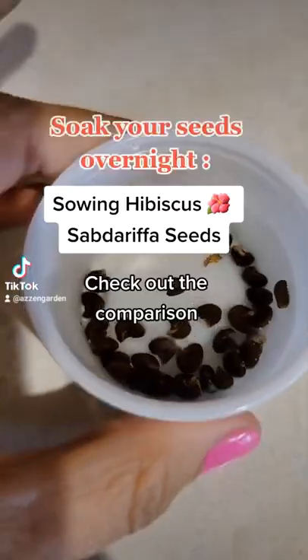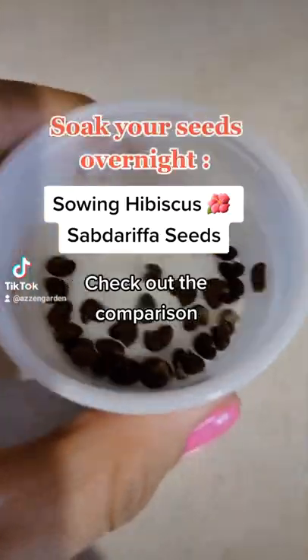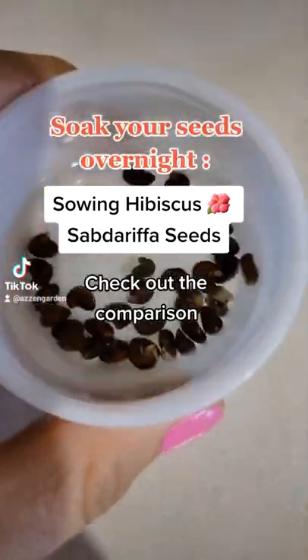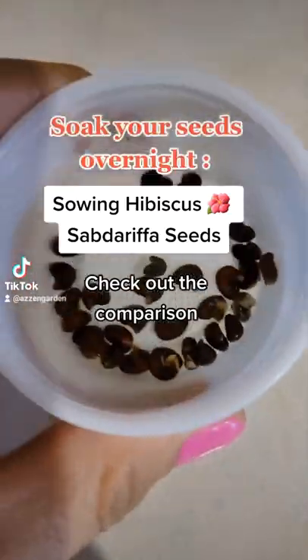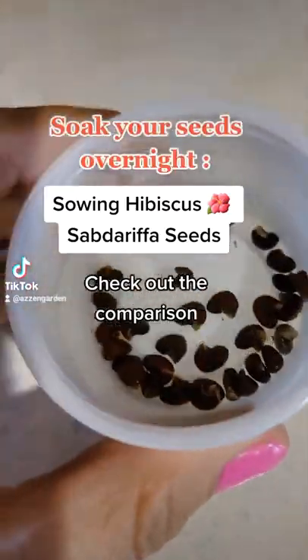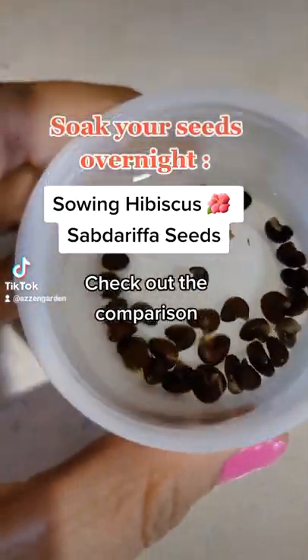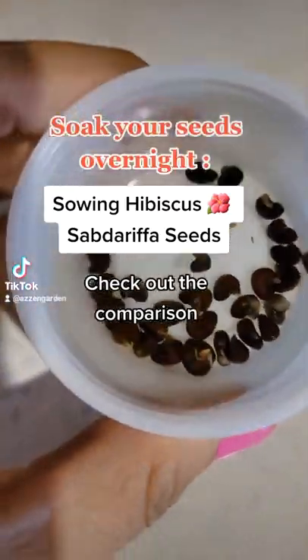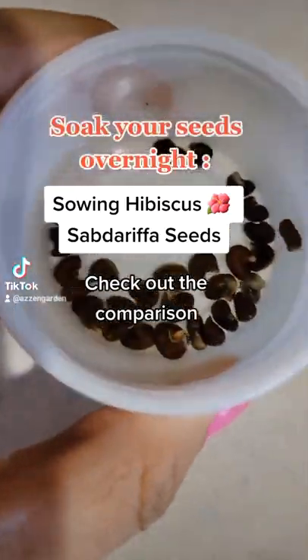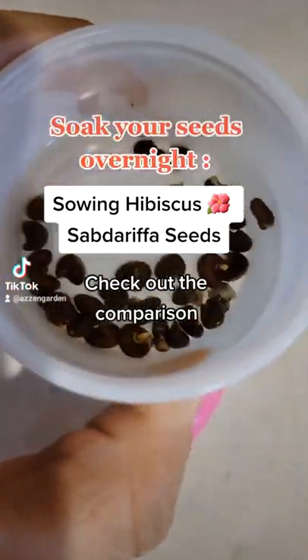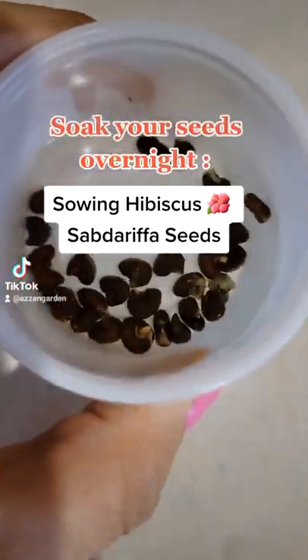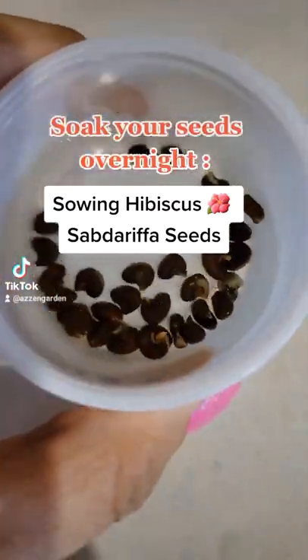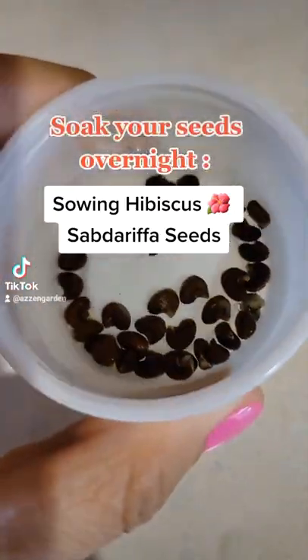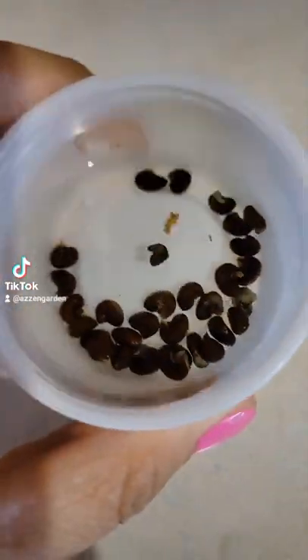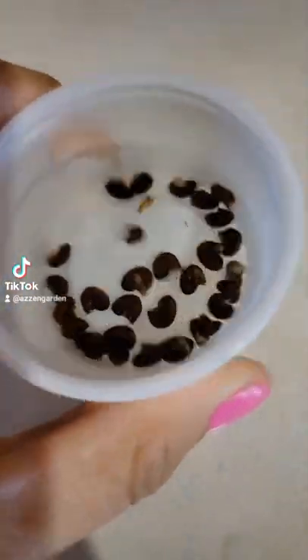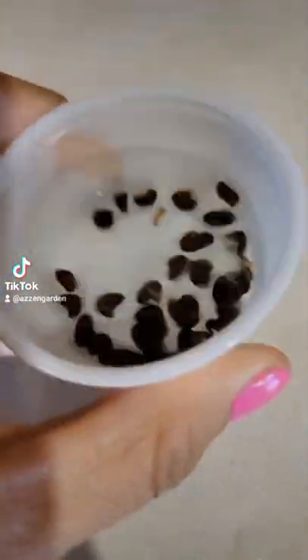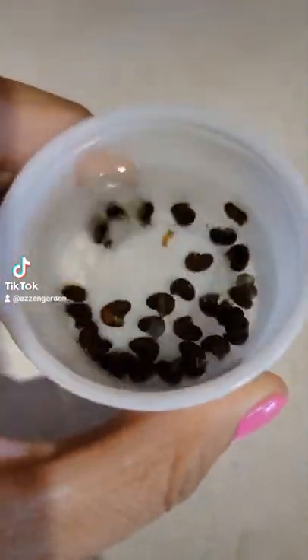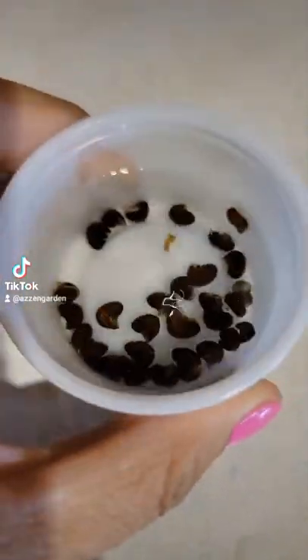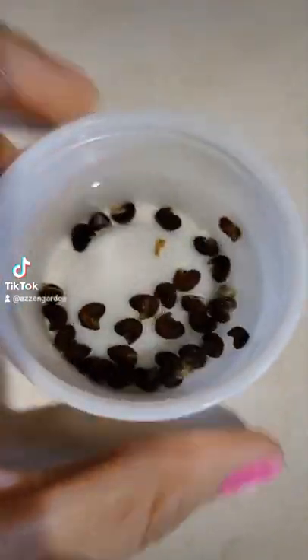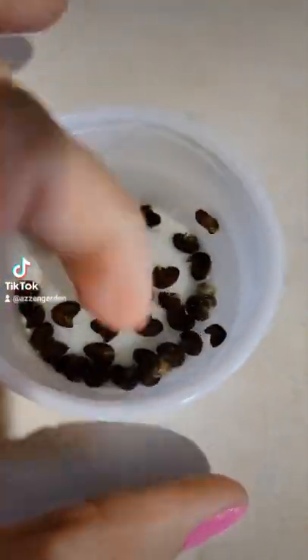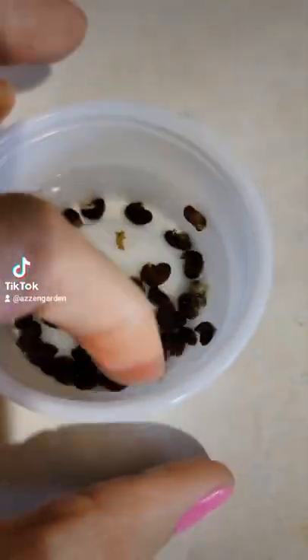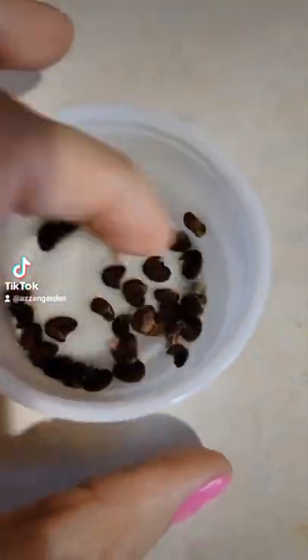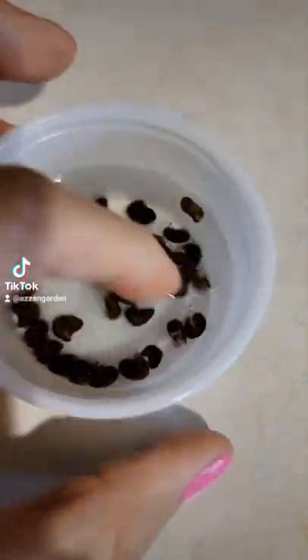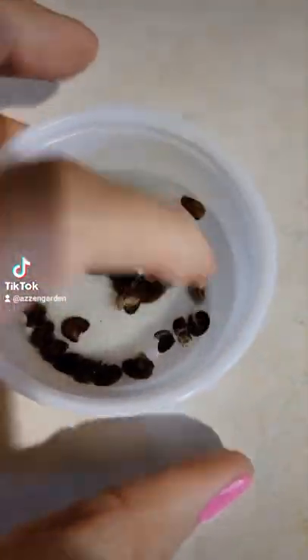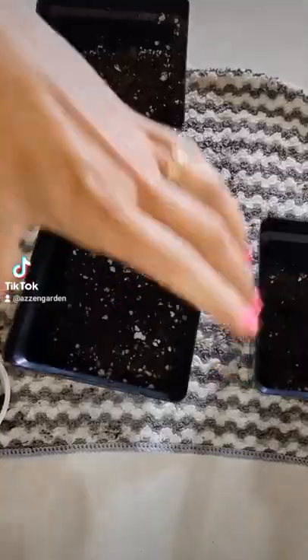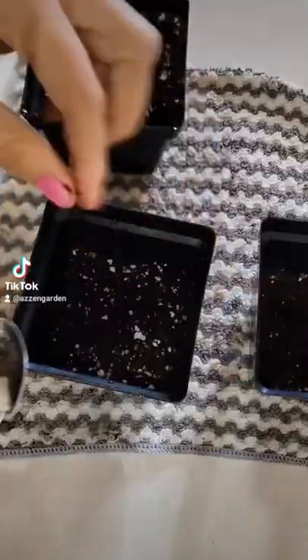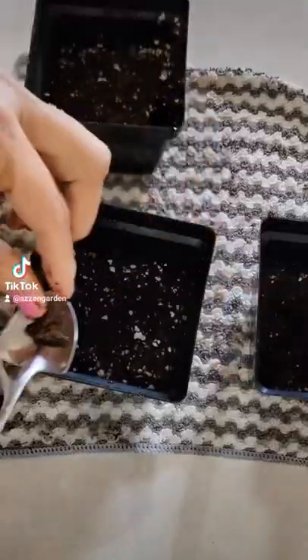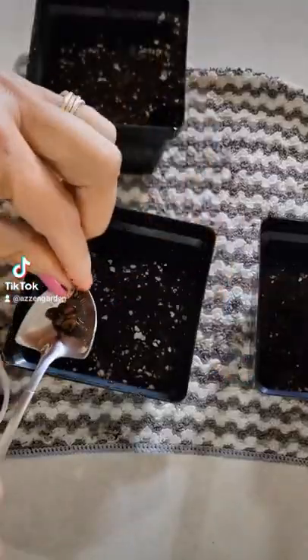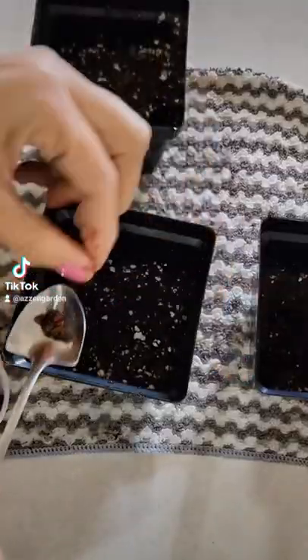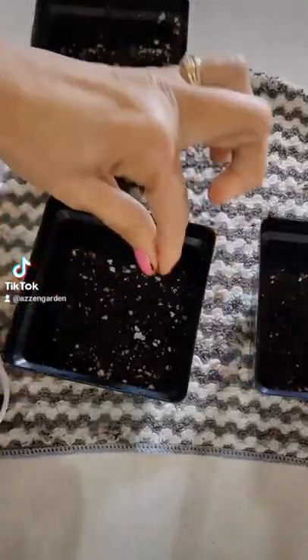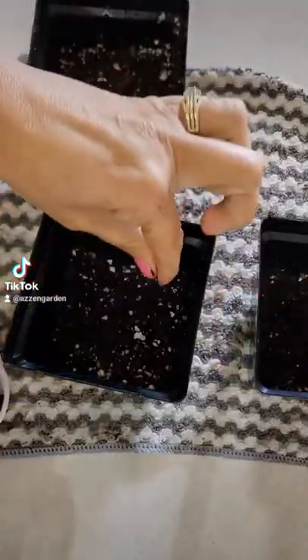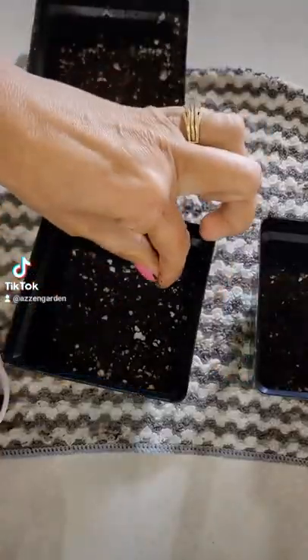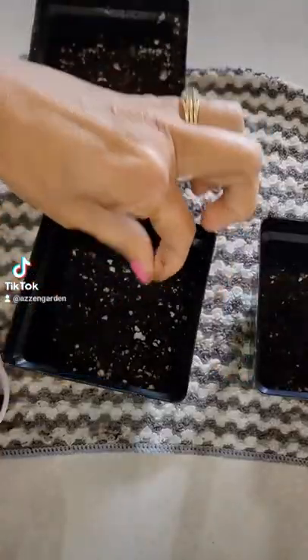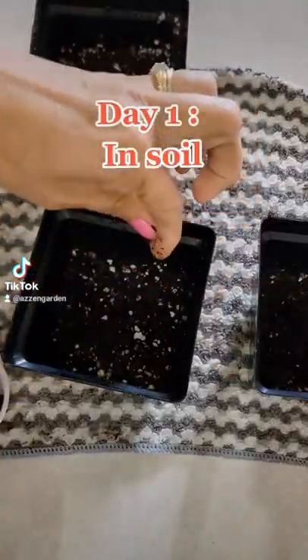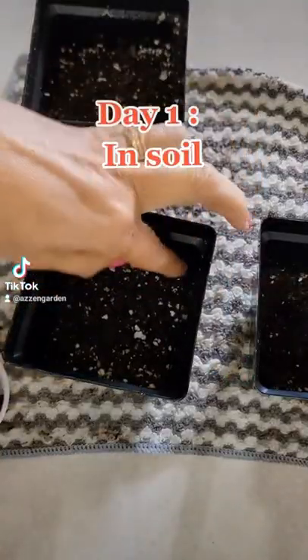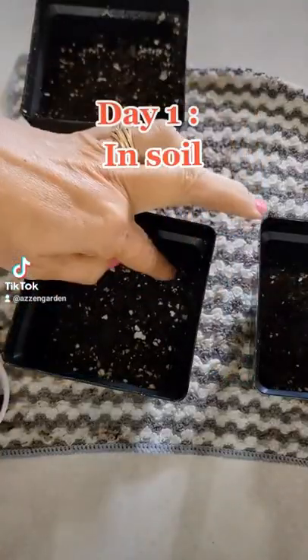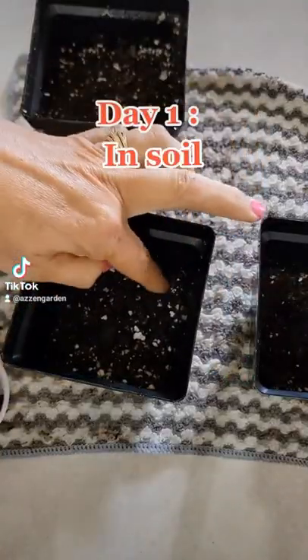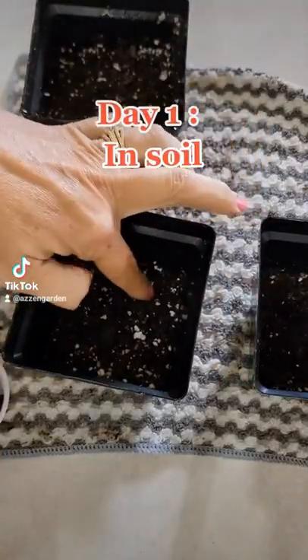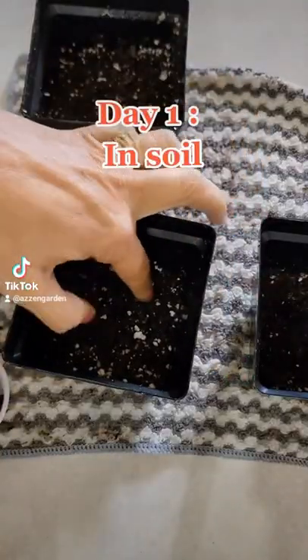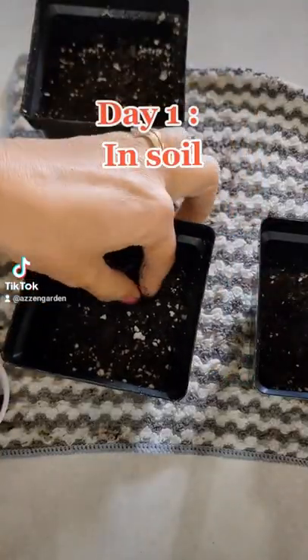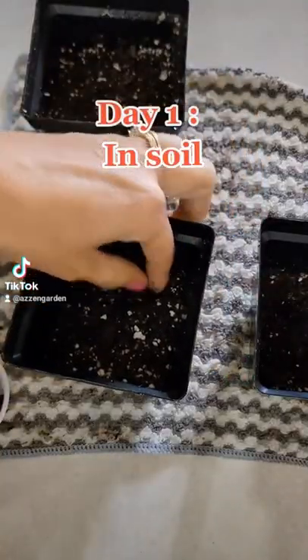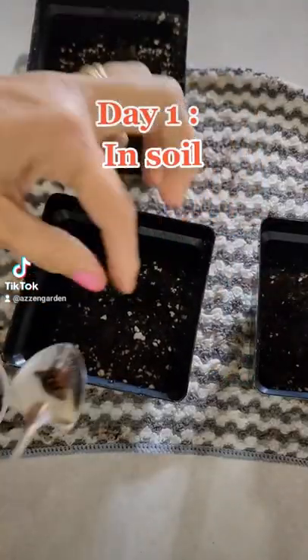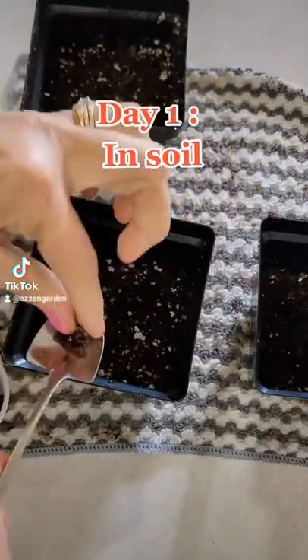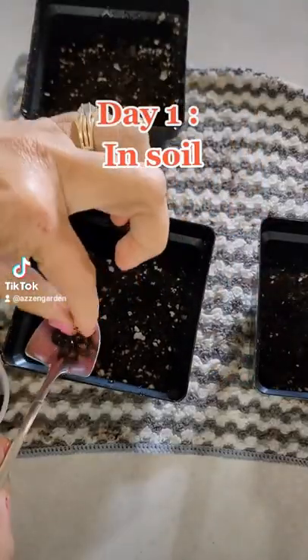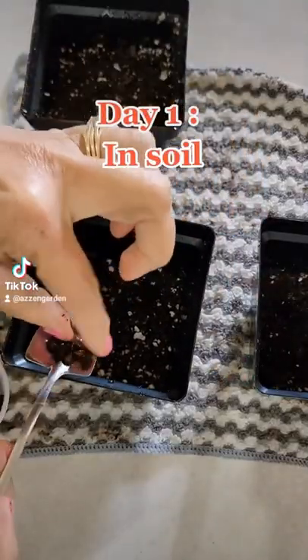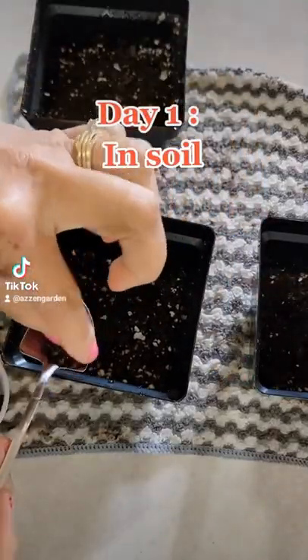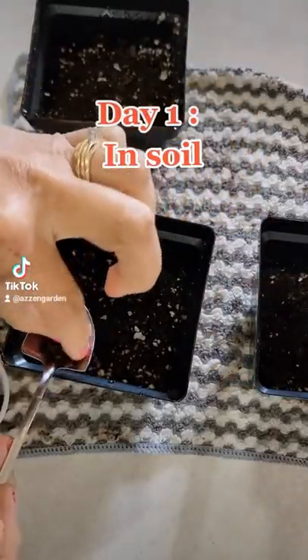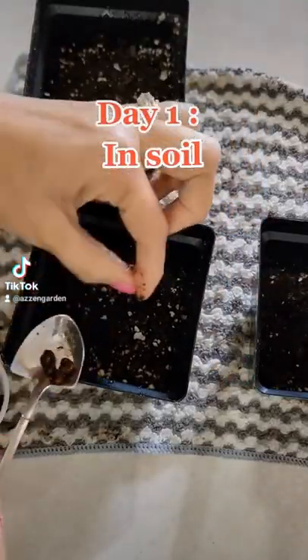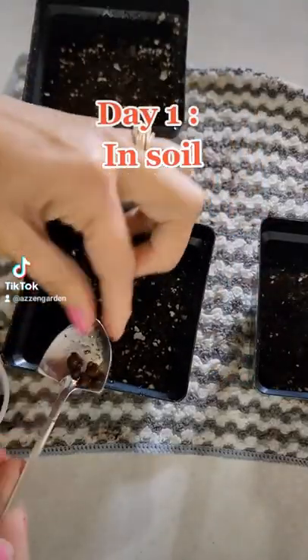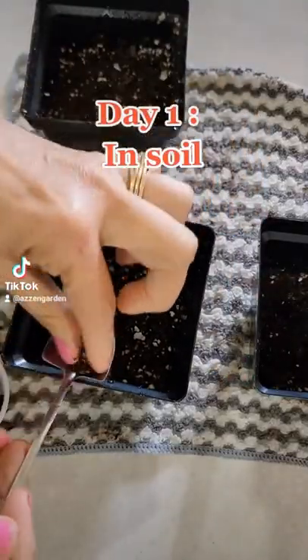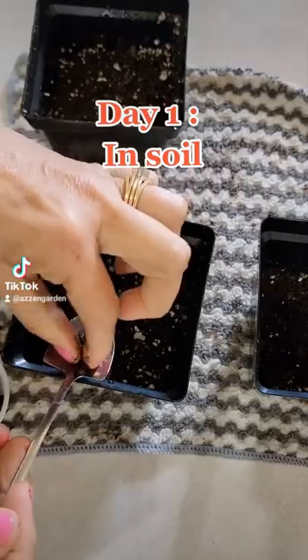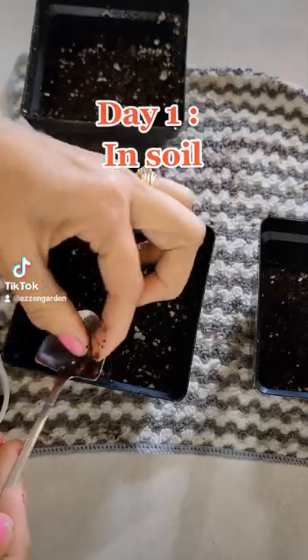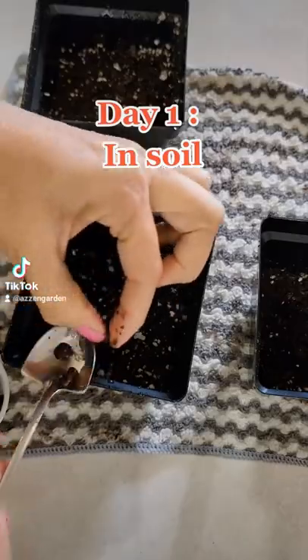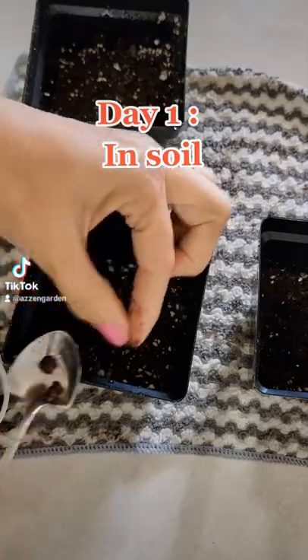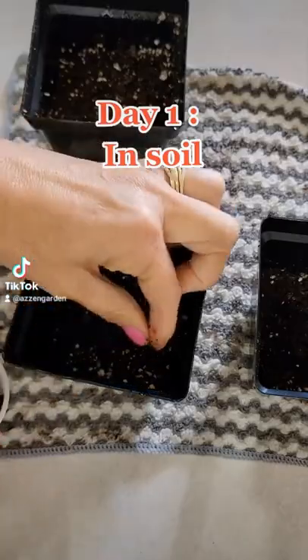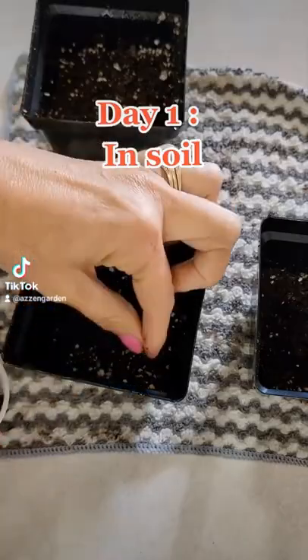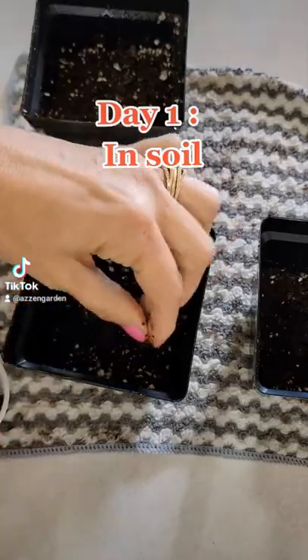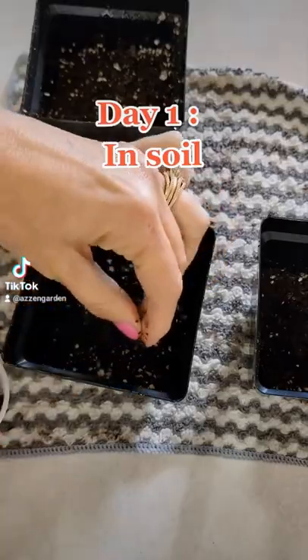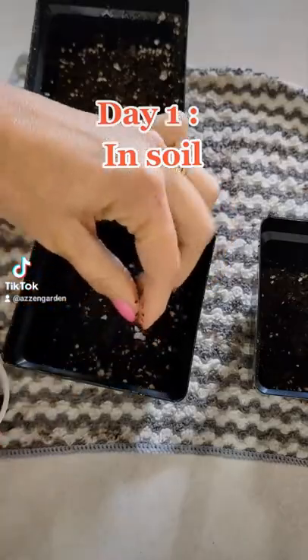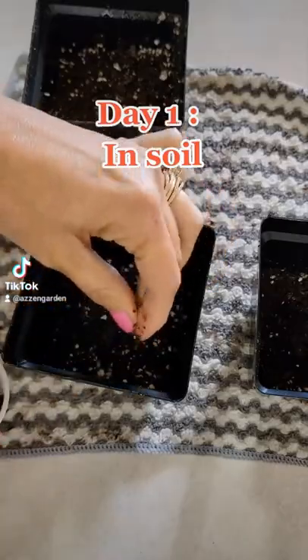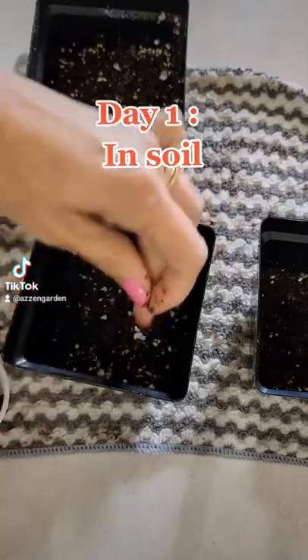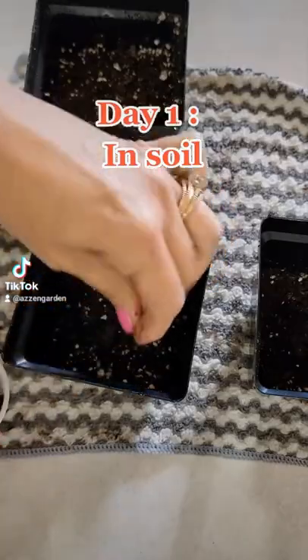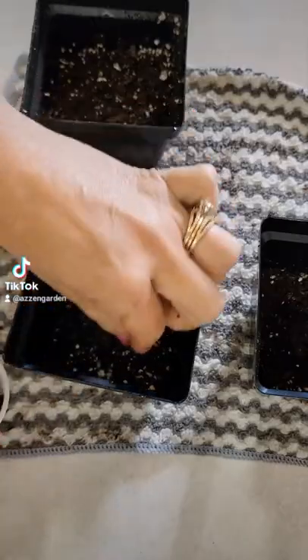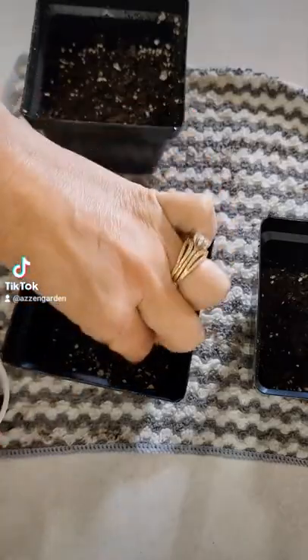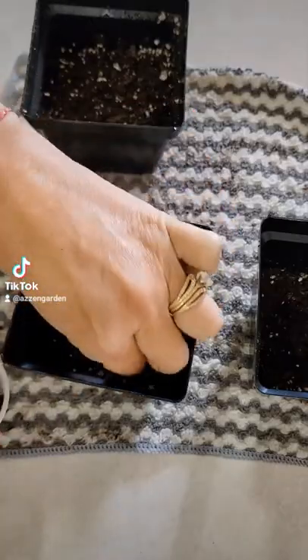I'm gonna show you two ways that you can sow your hibiscus seeds. Let's go. First I started by soaking all the seeds in water overnight.